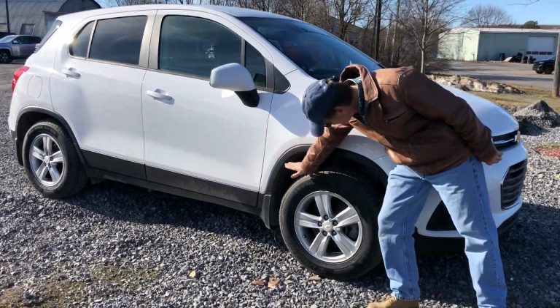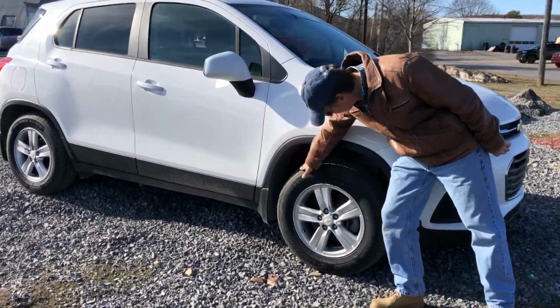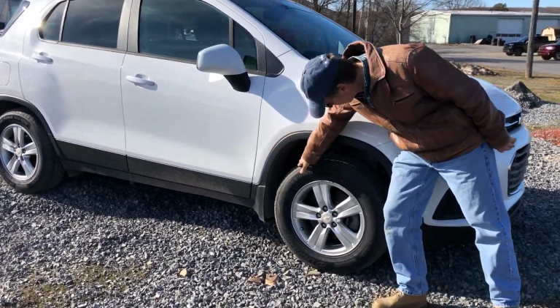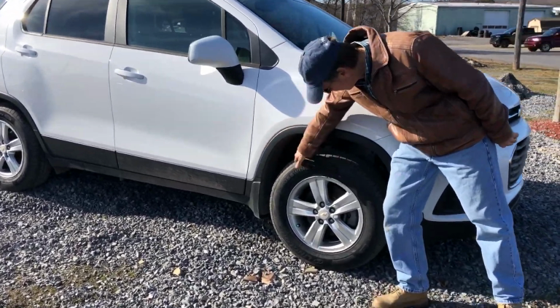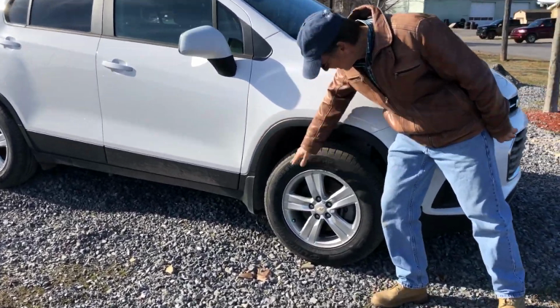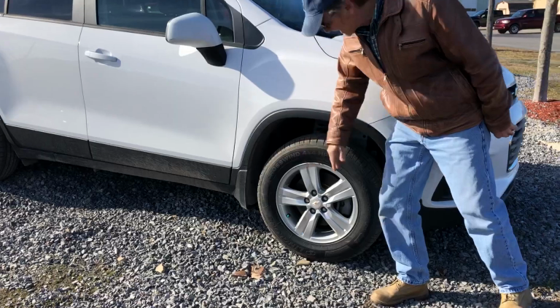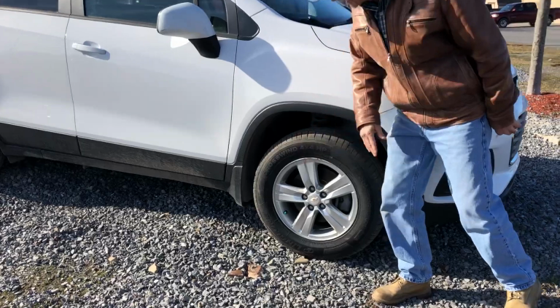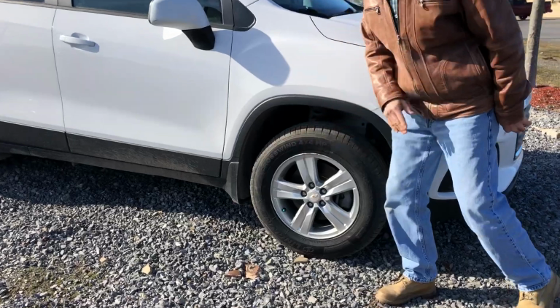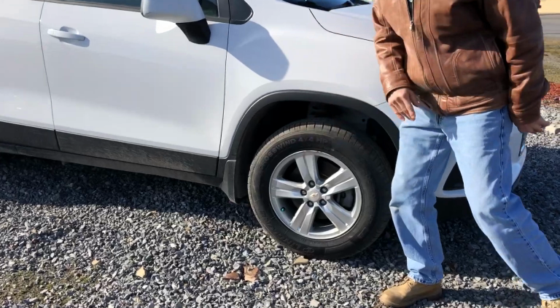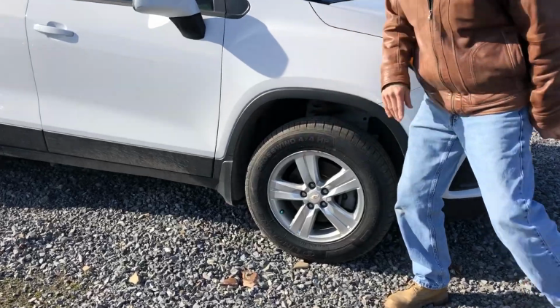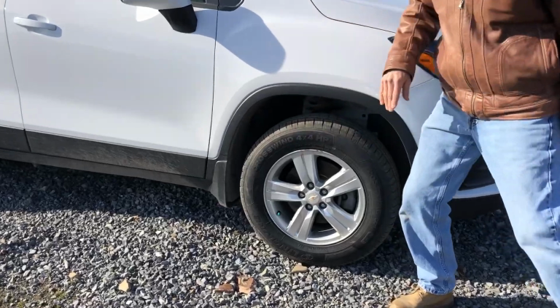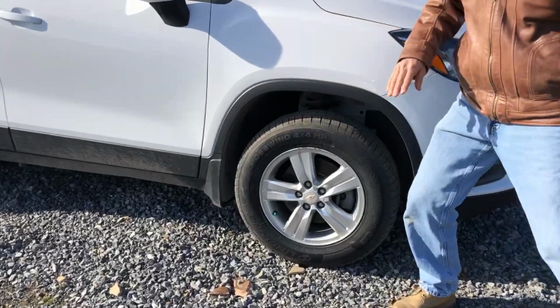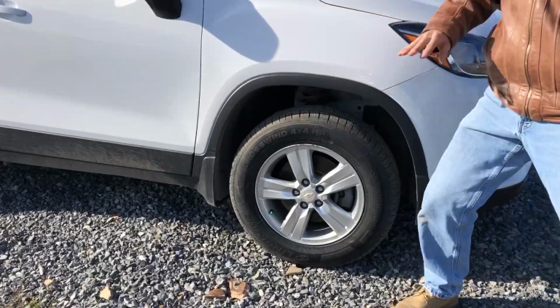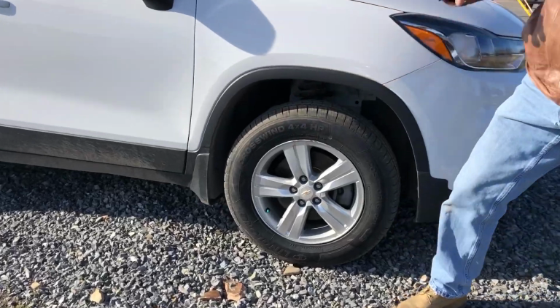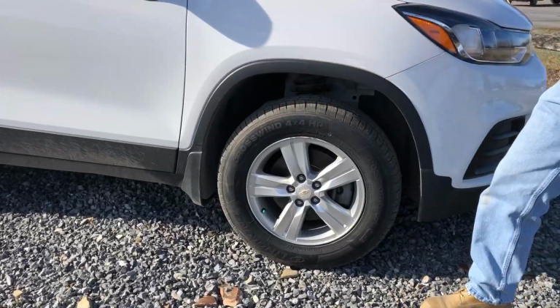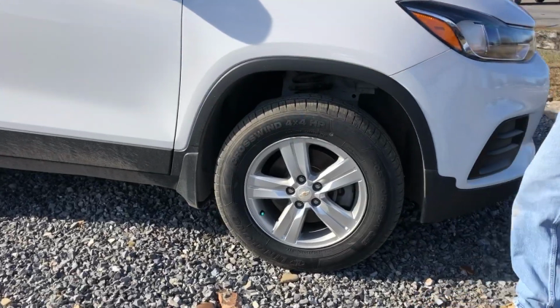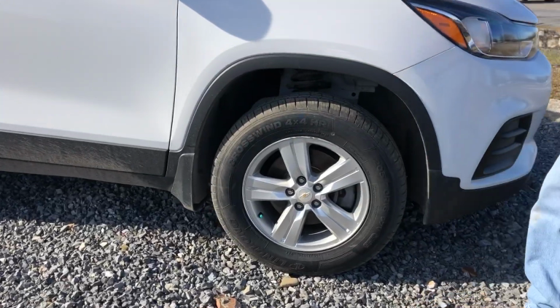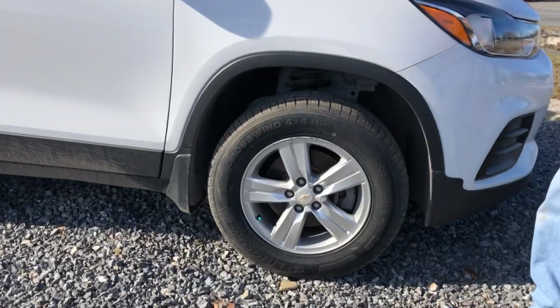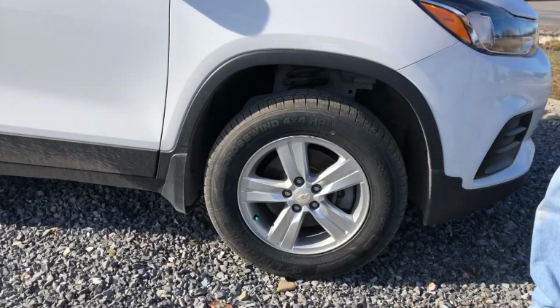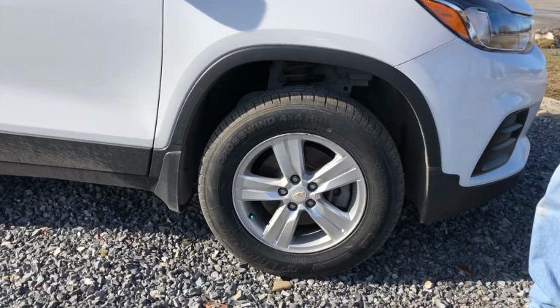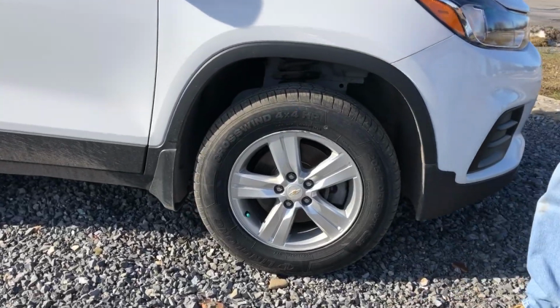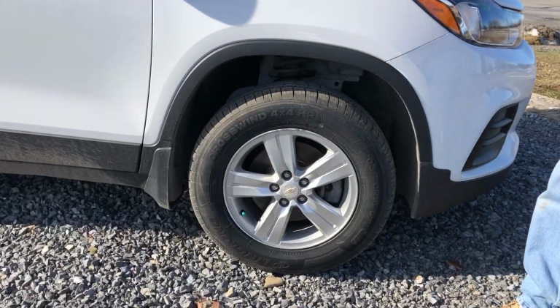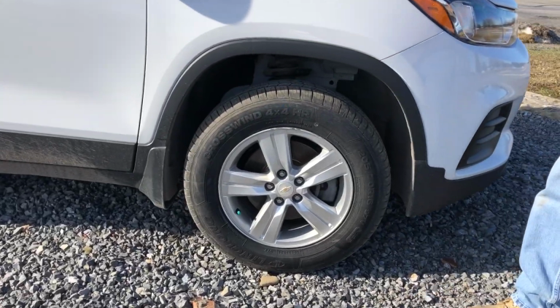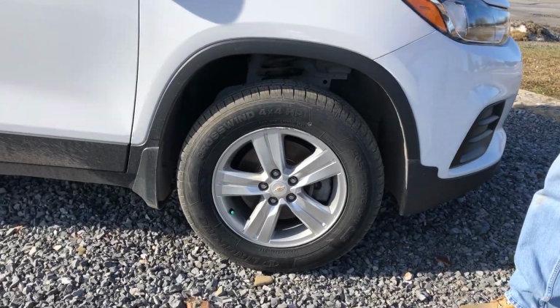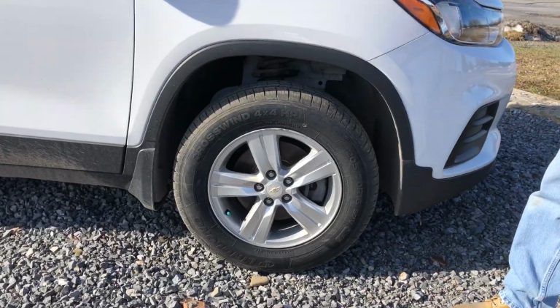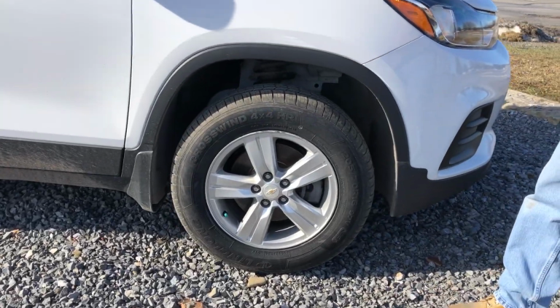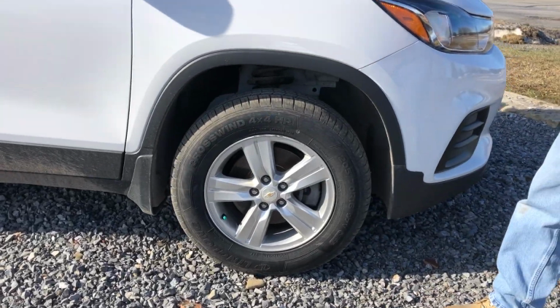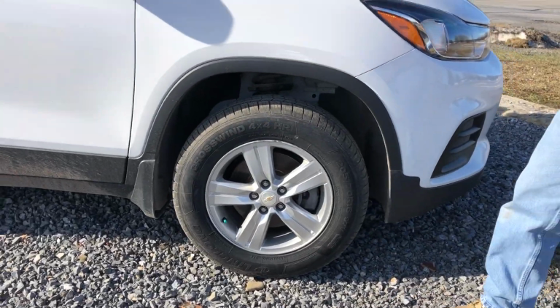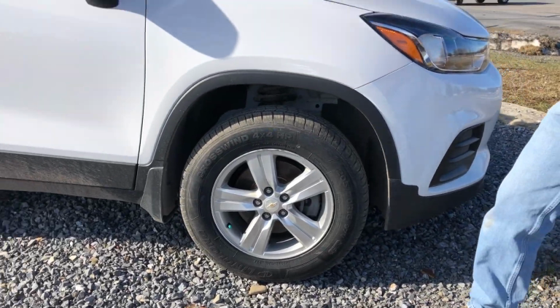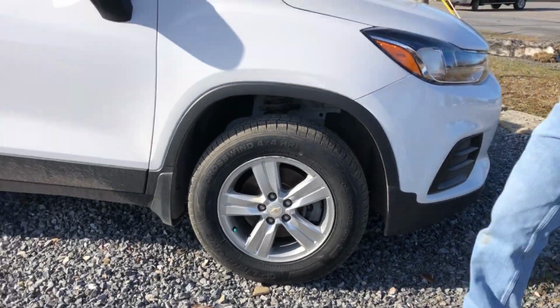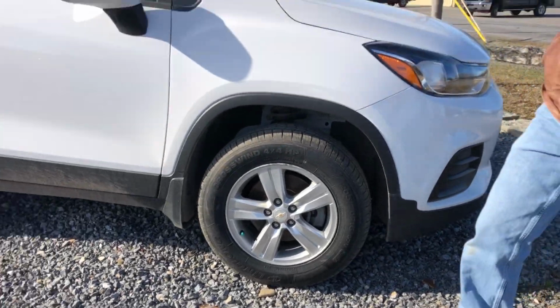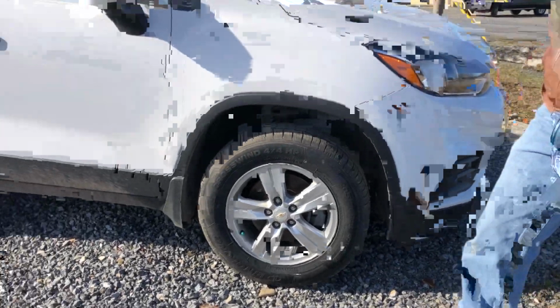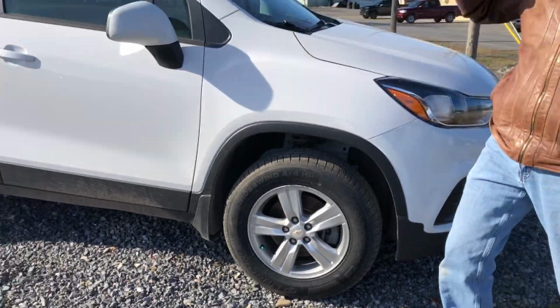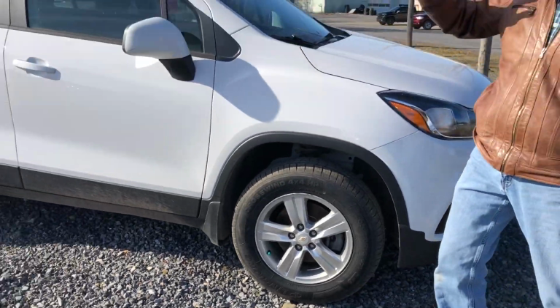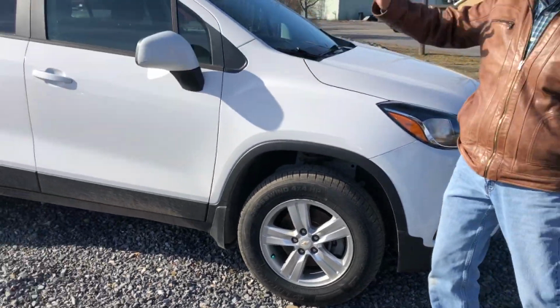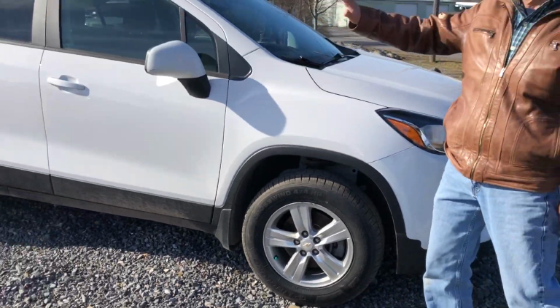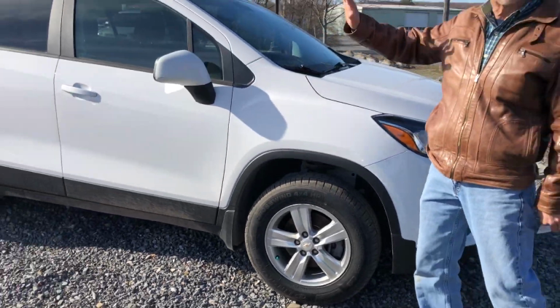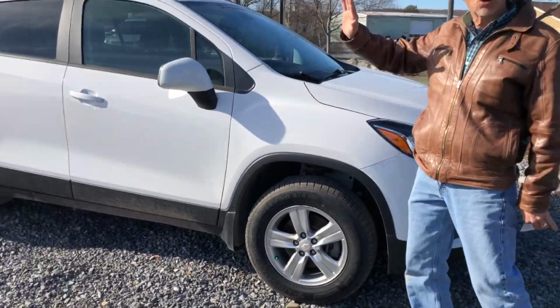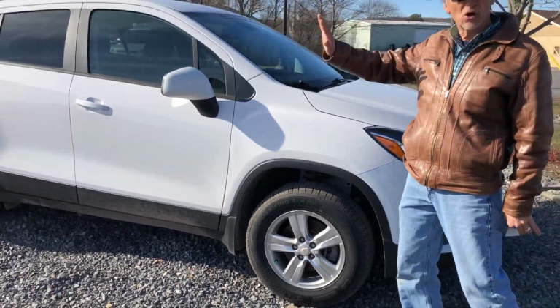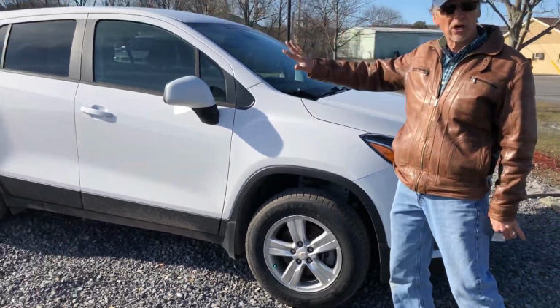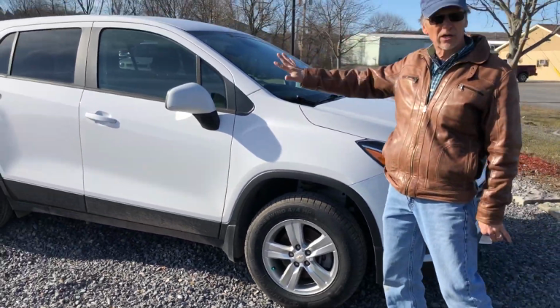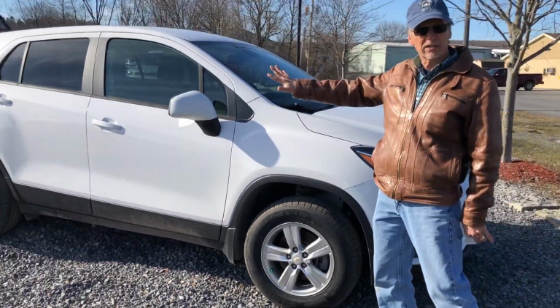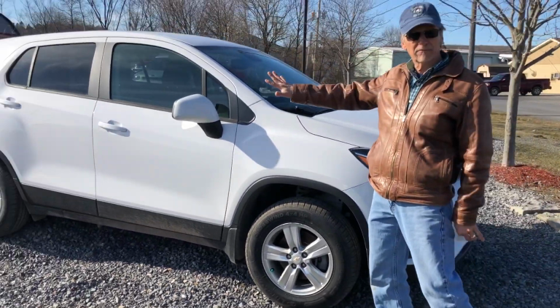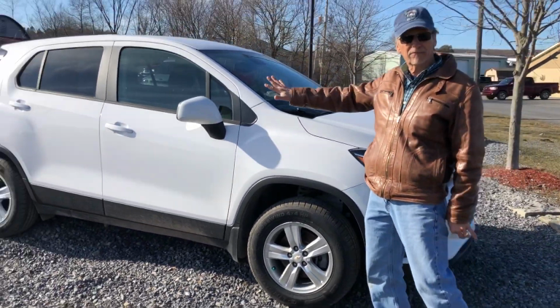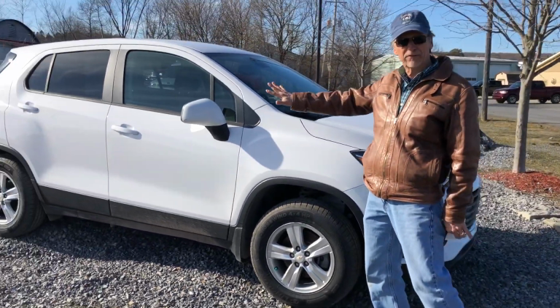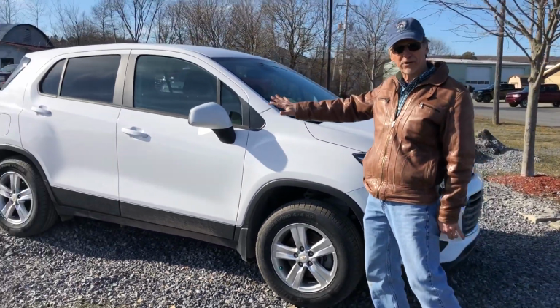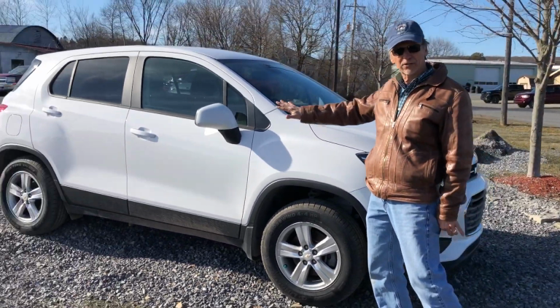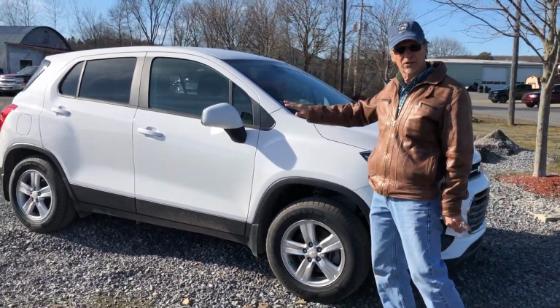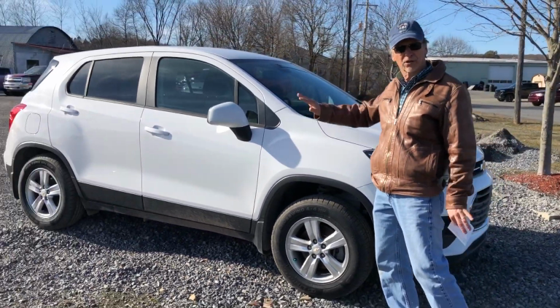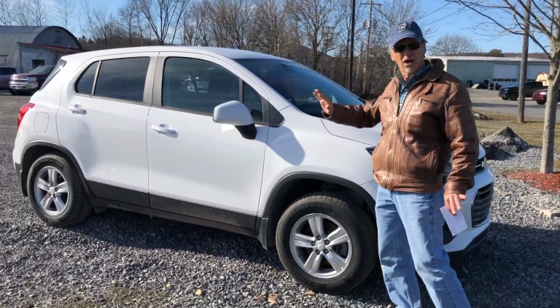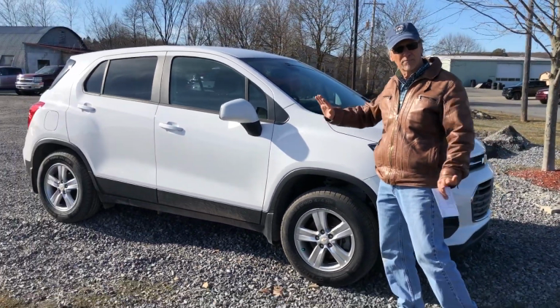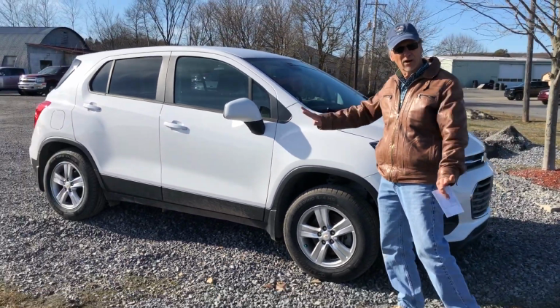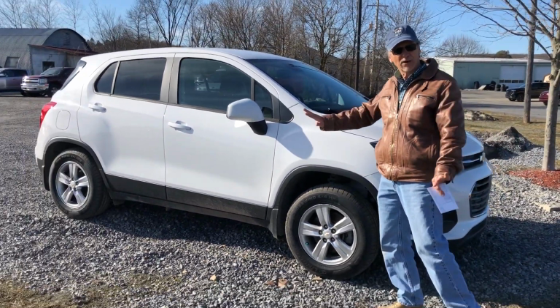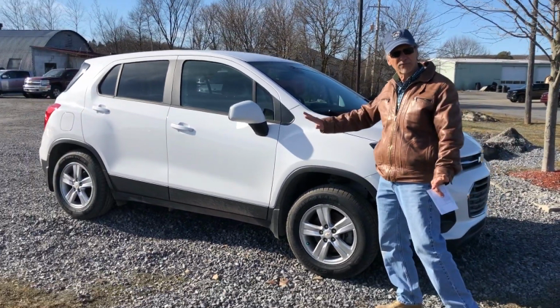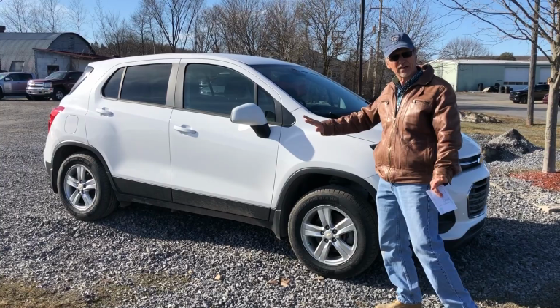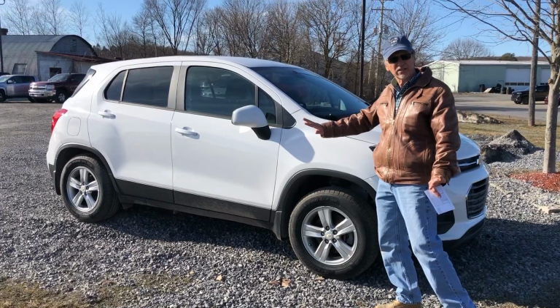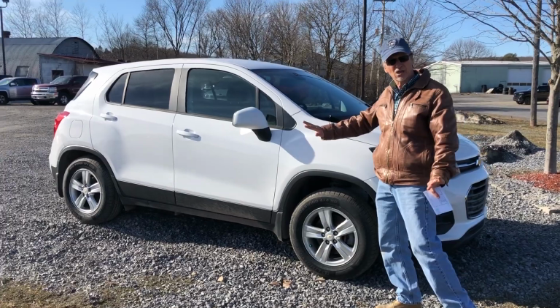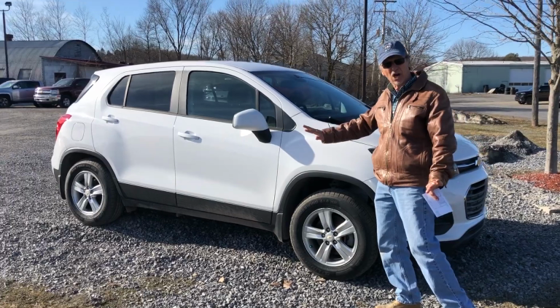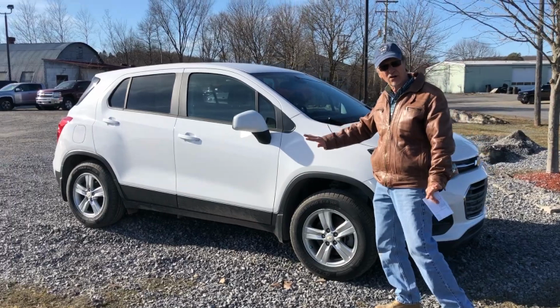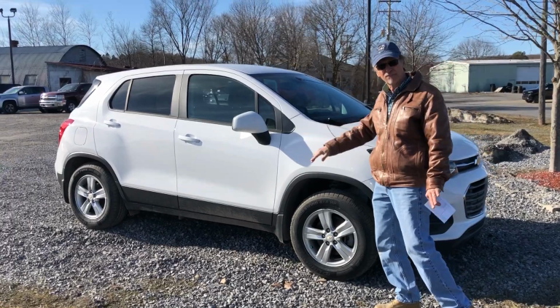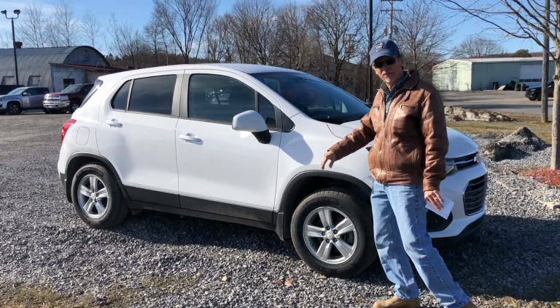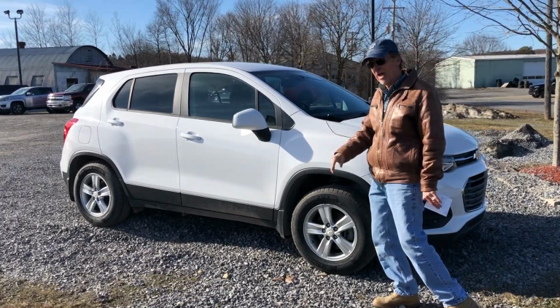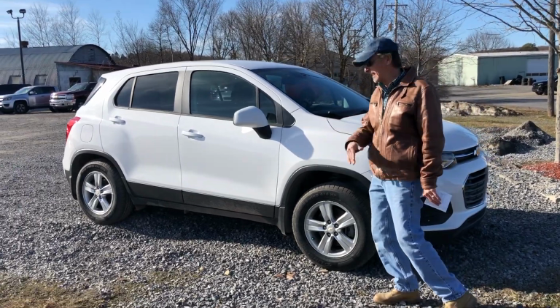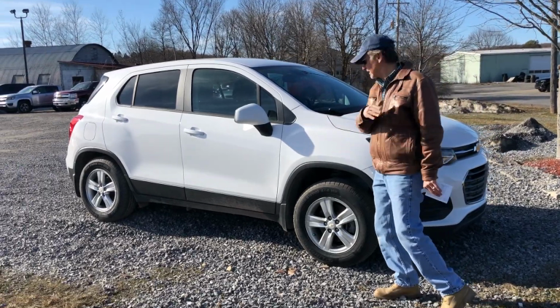Brand new tires. New state inspection. New oil and filter. Perfect Carfax.